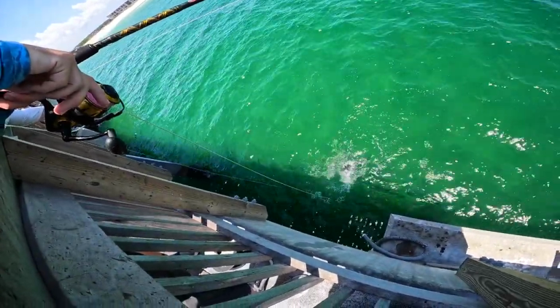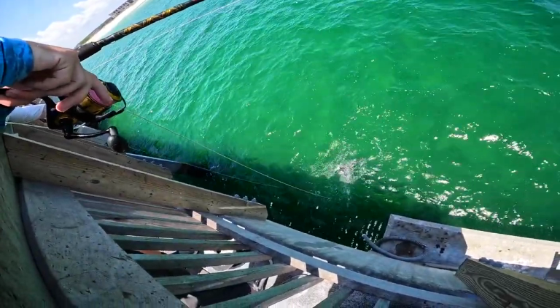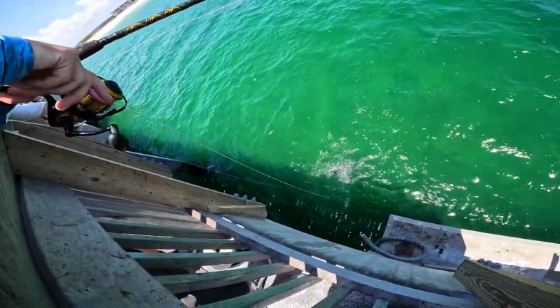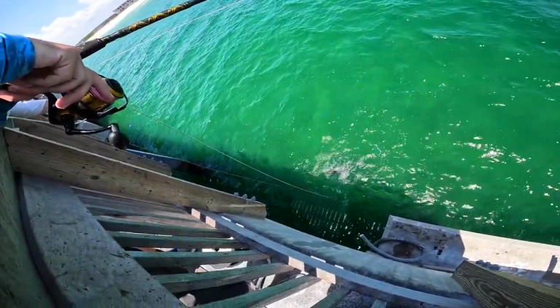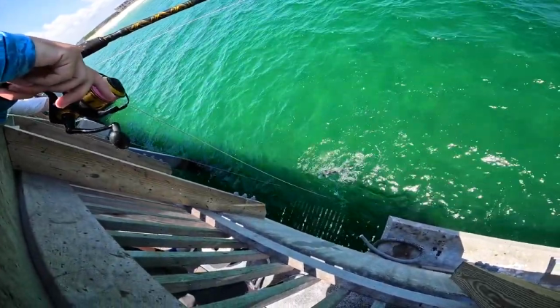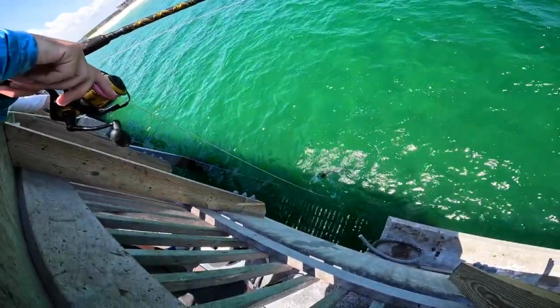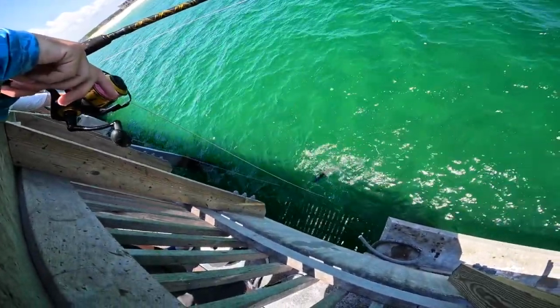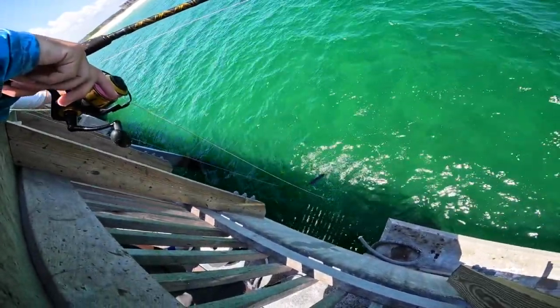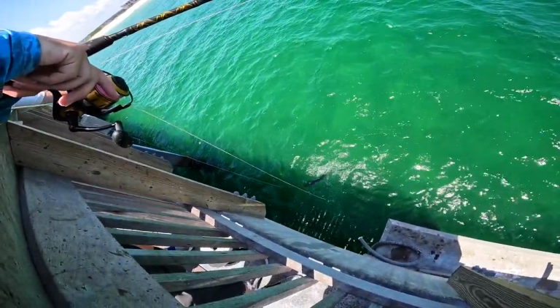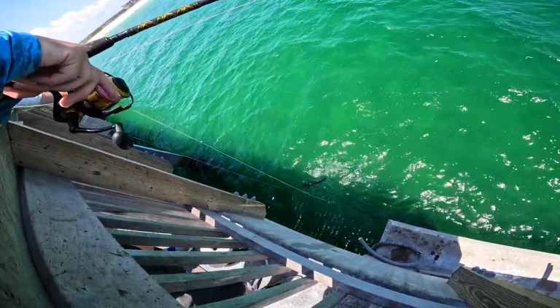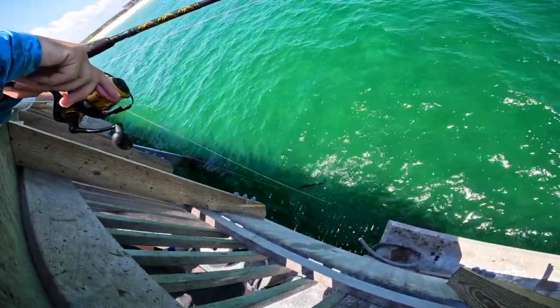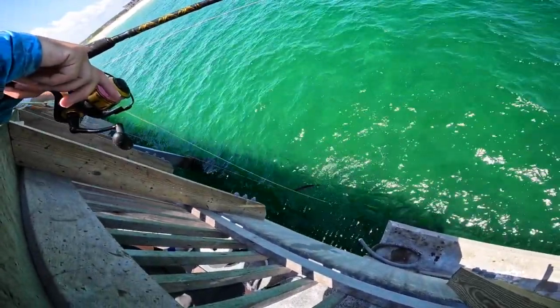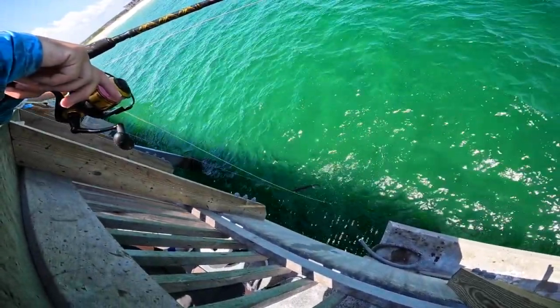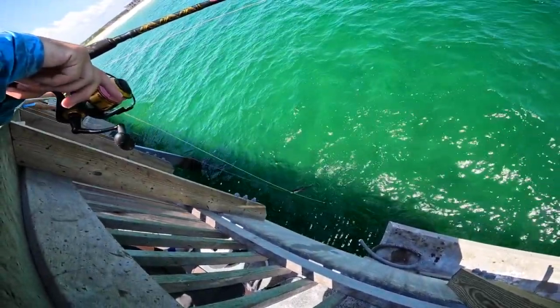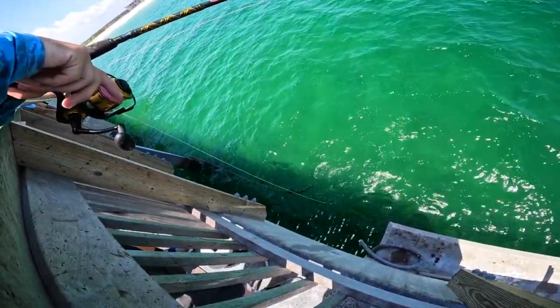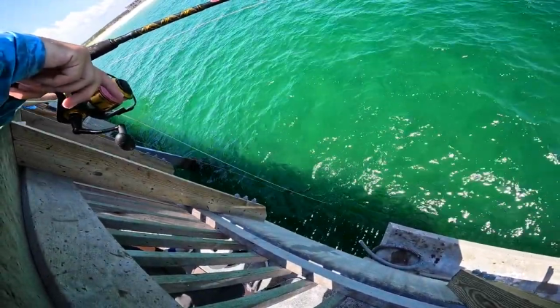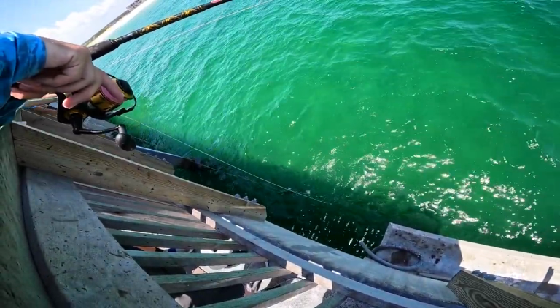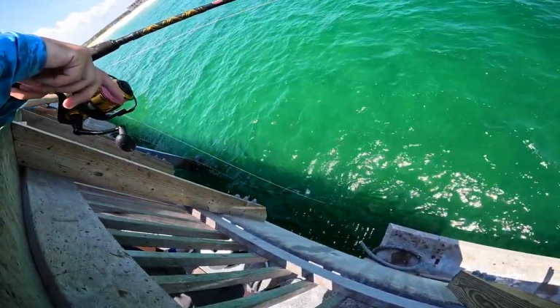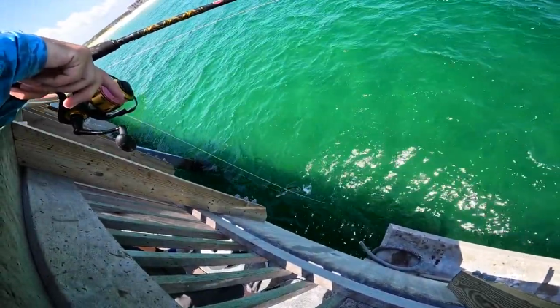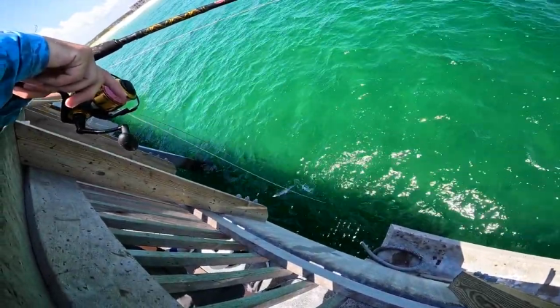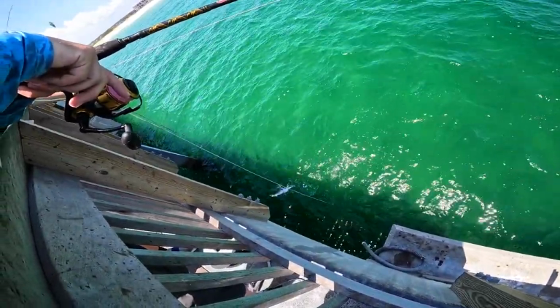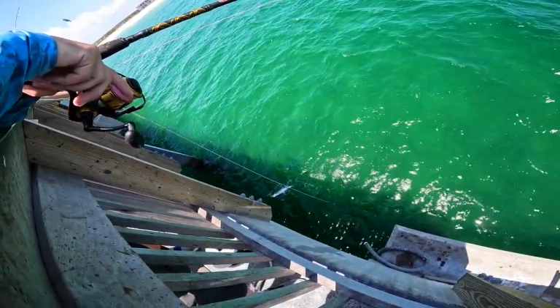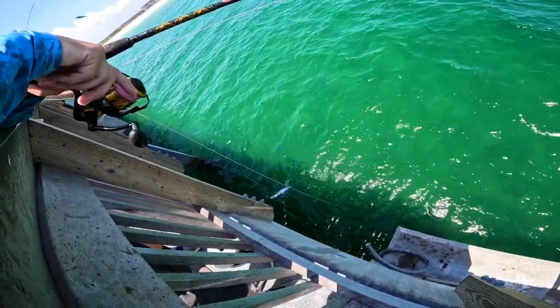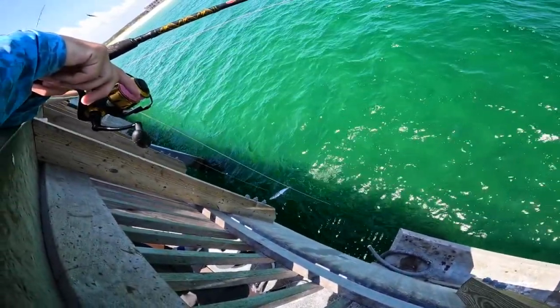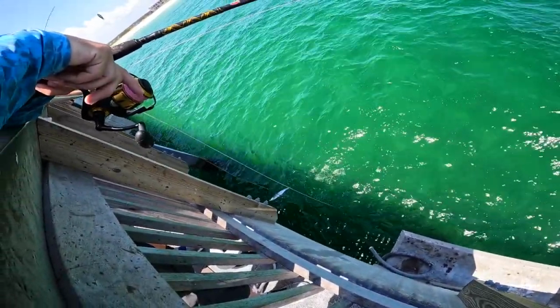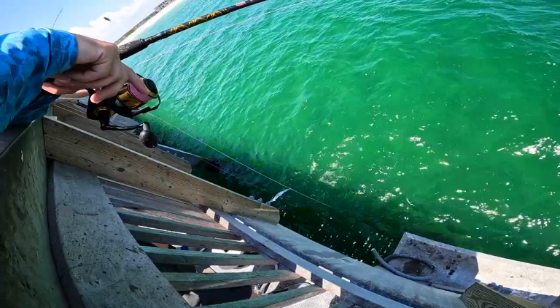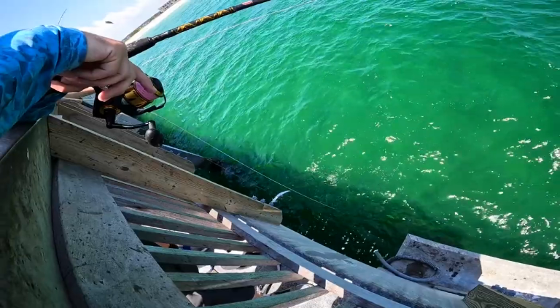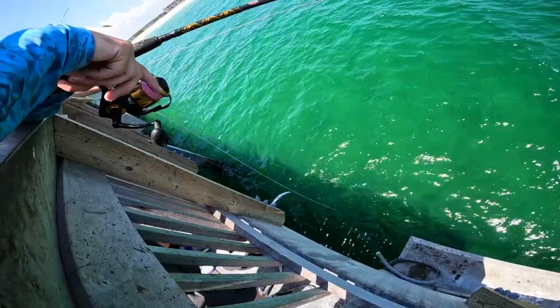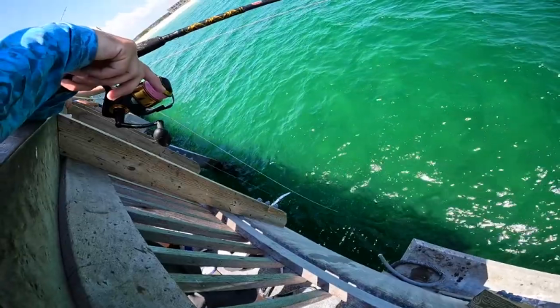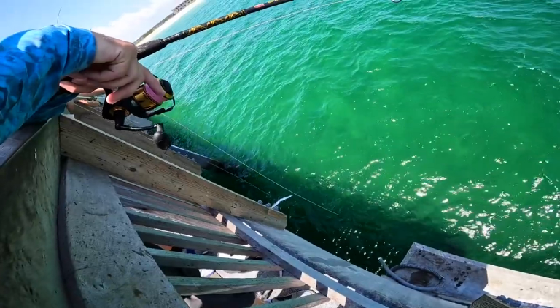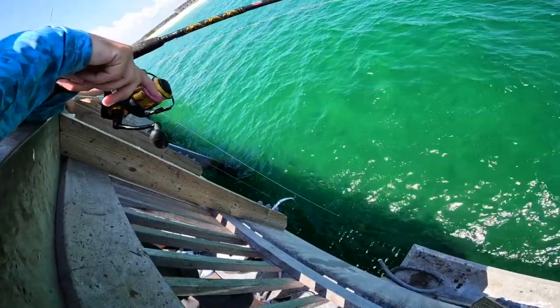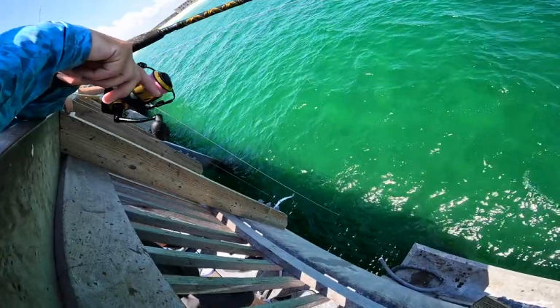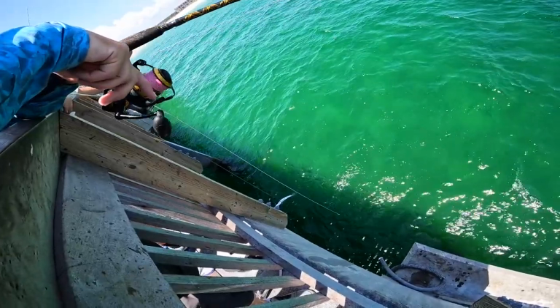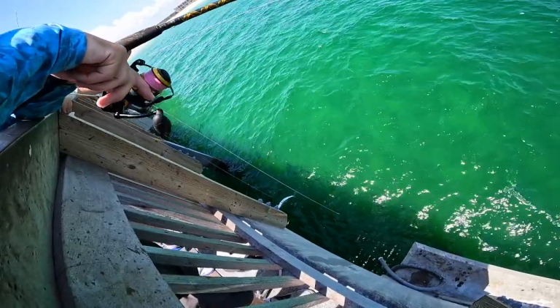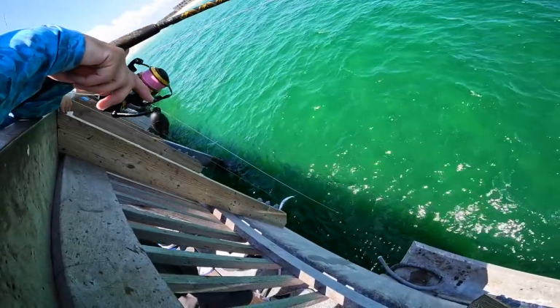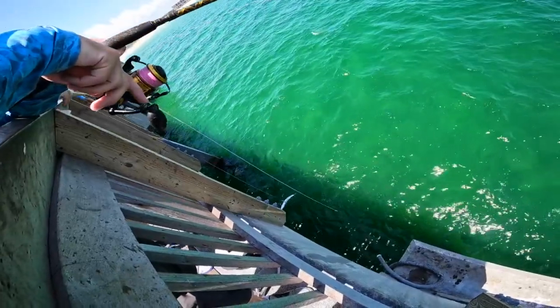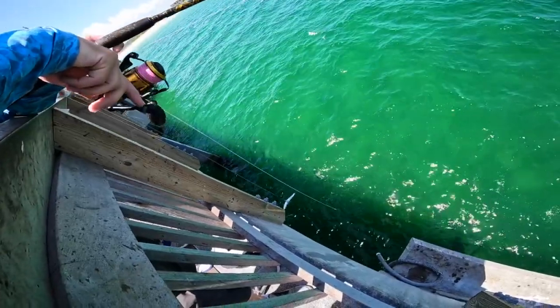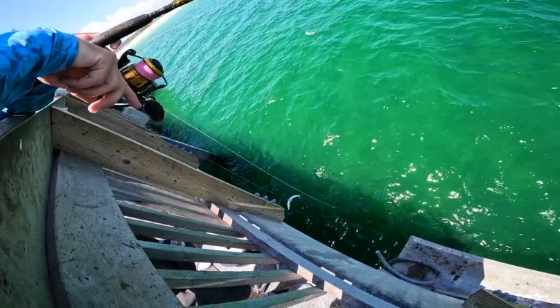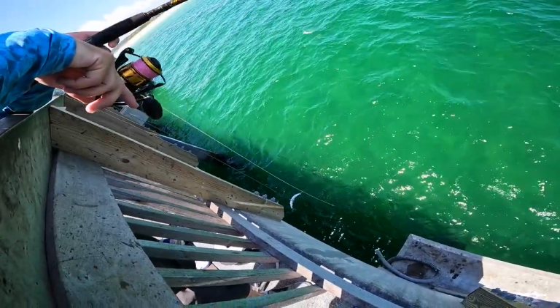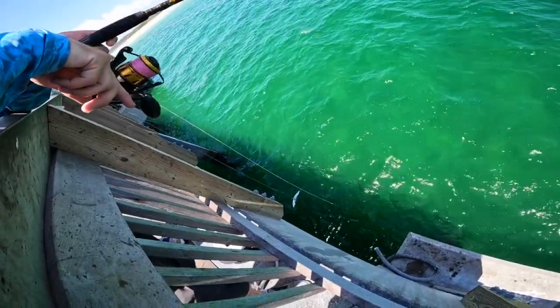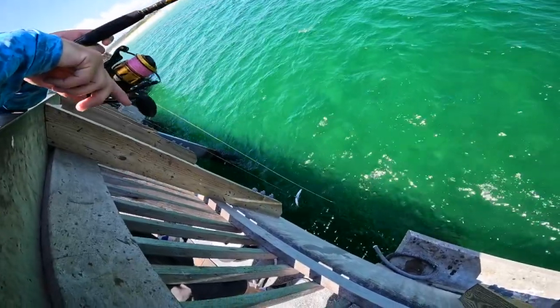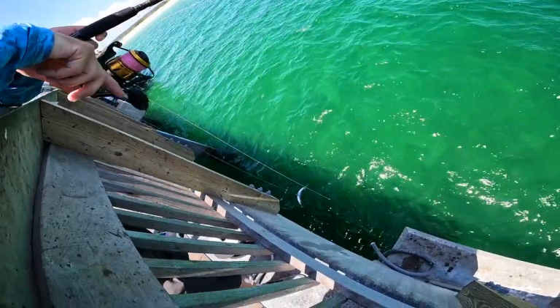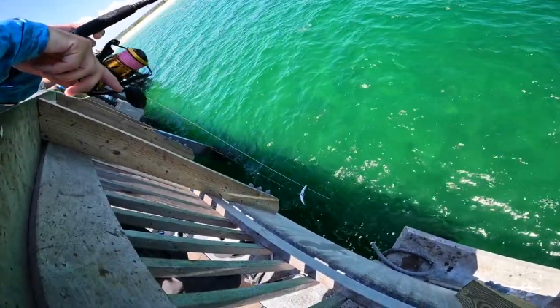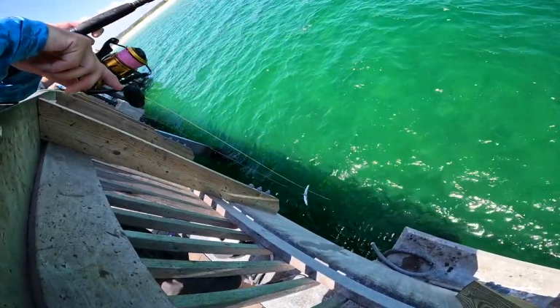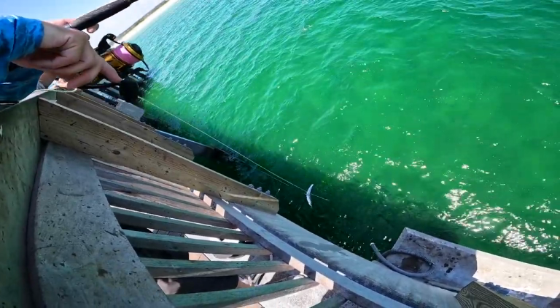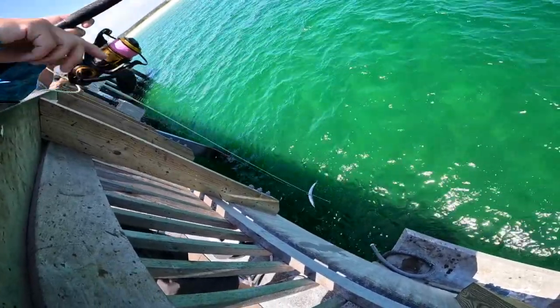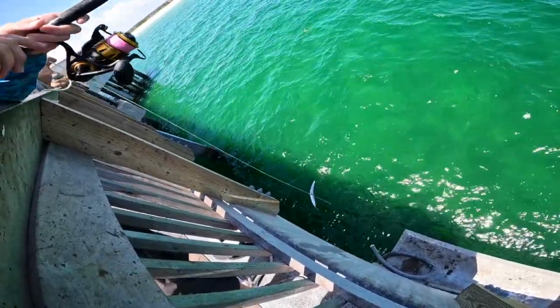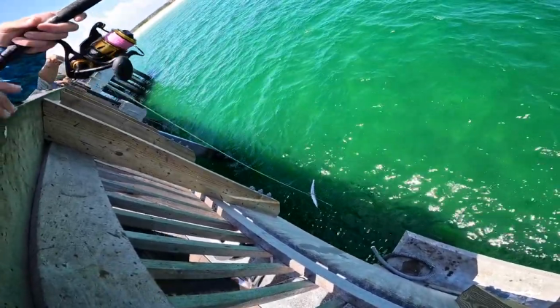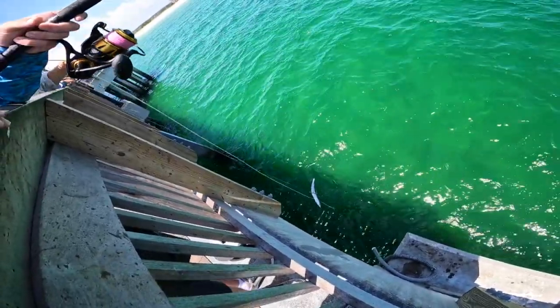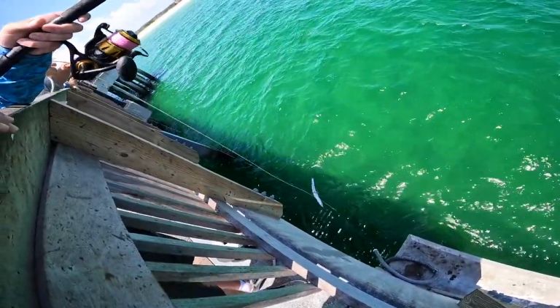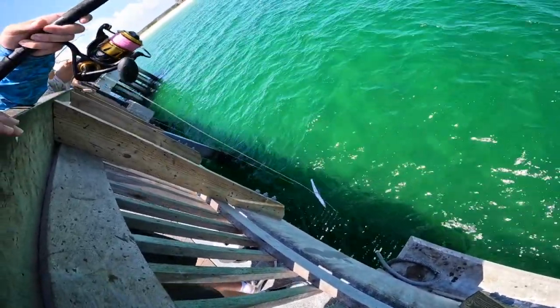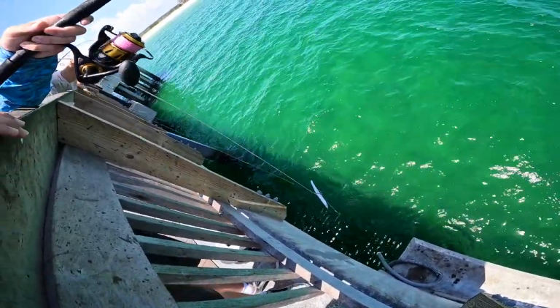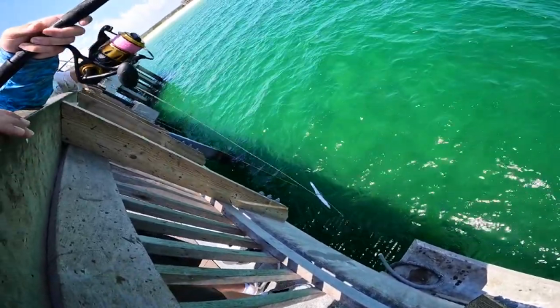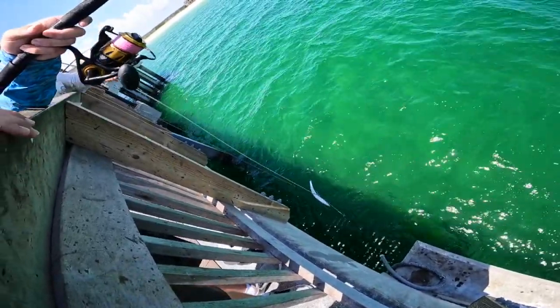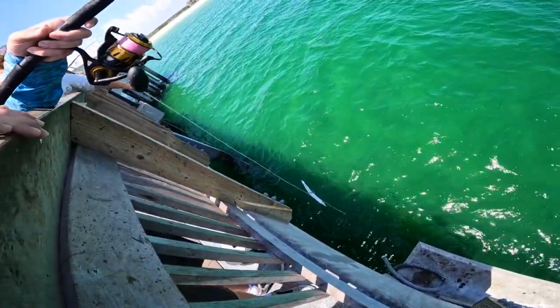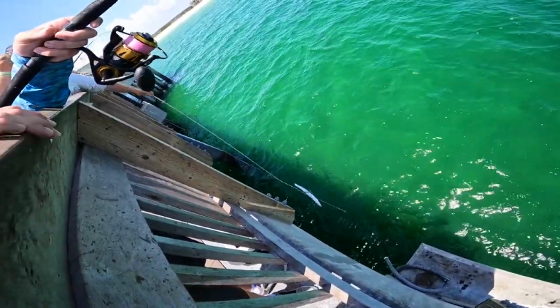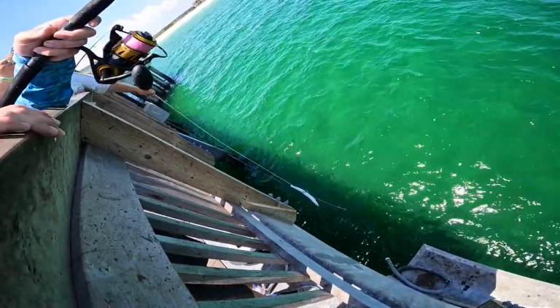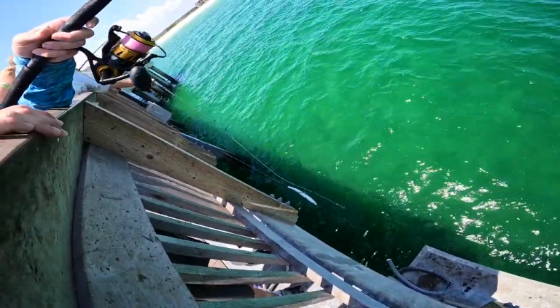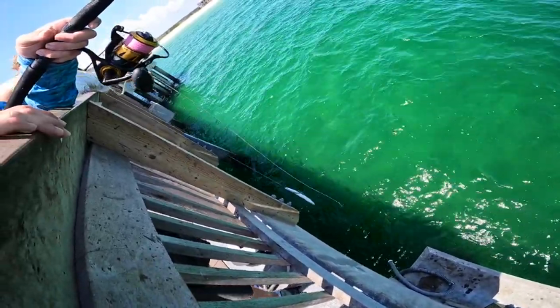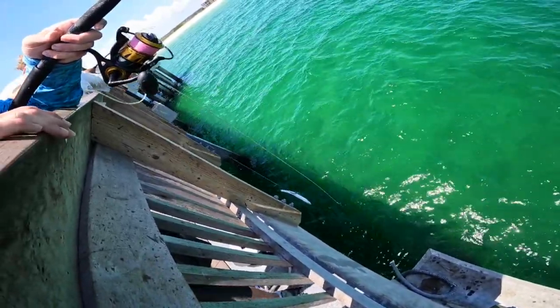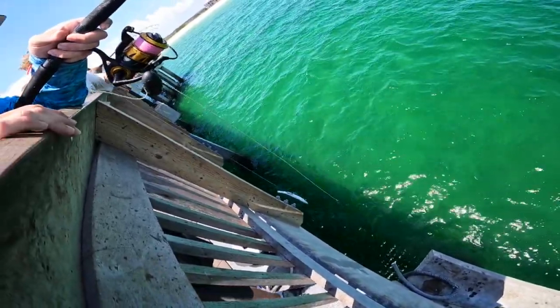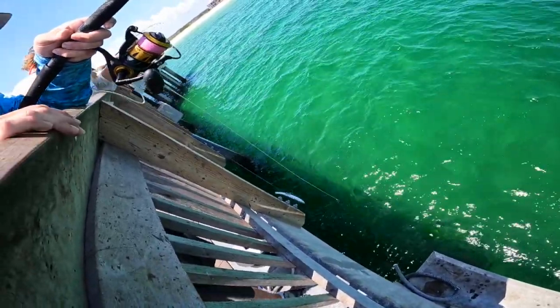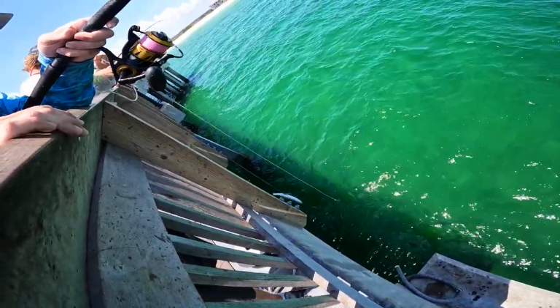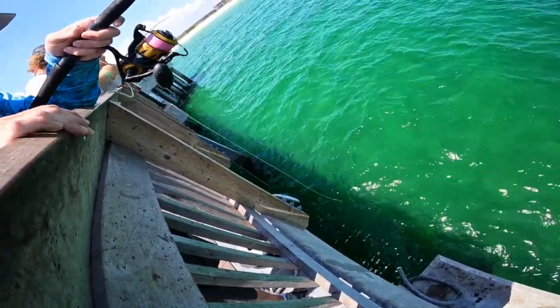Look at that fish — got him! That's awesome.